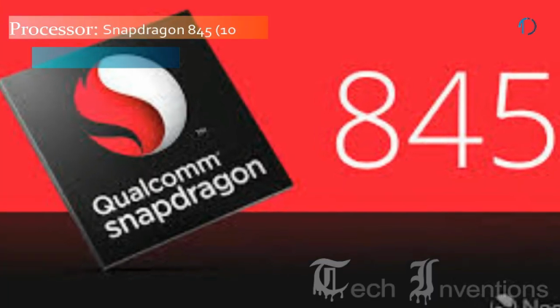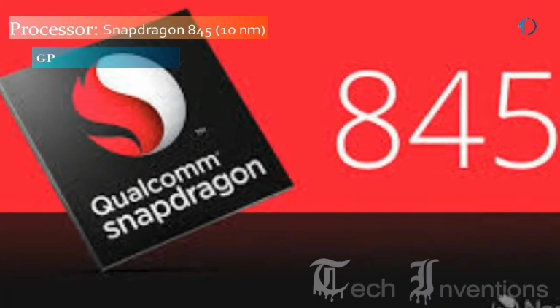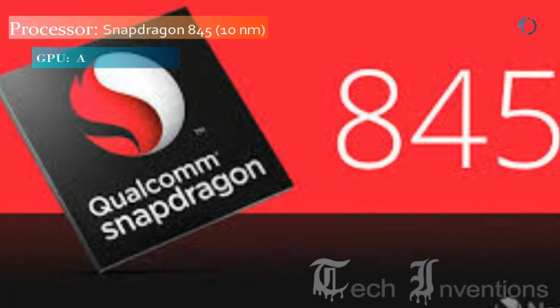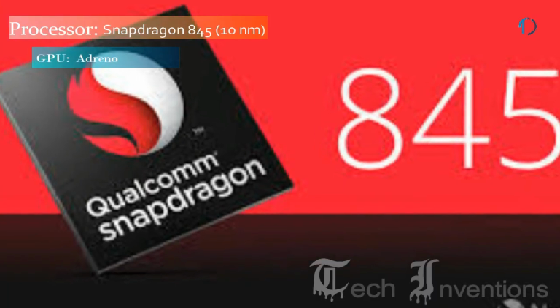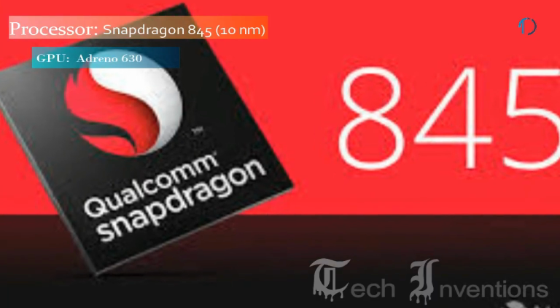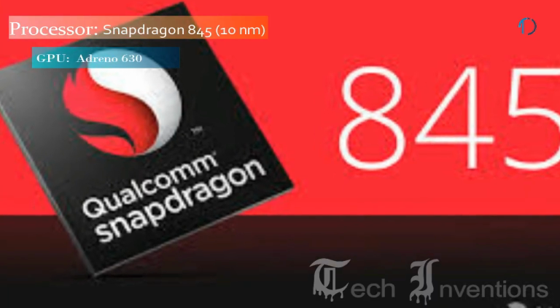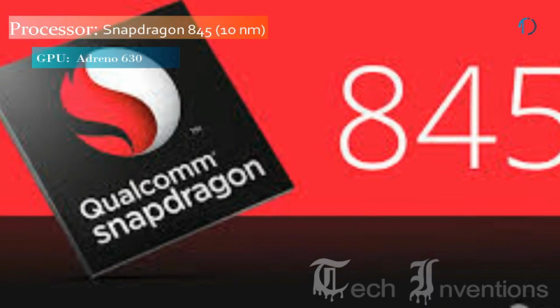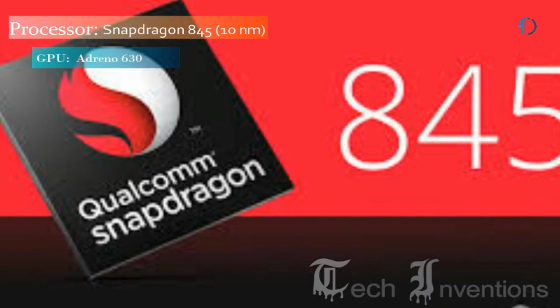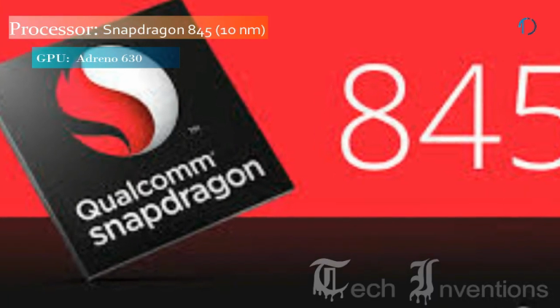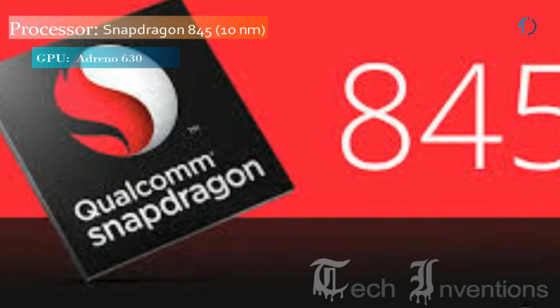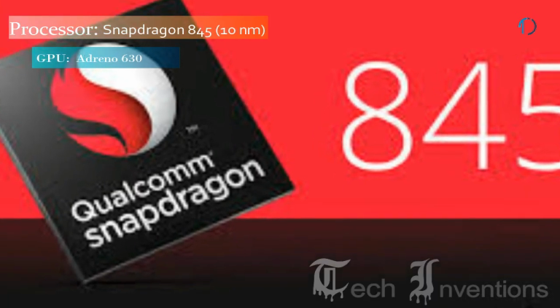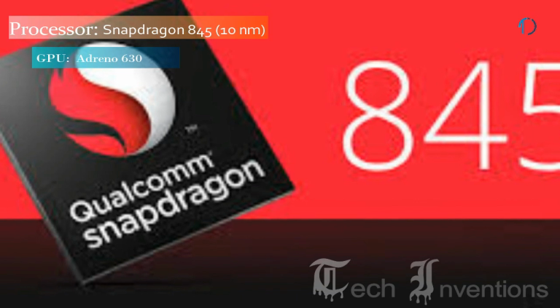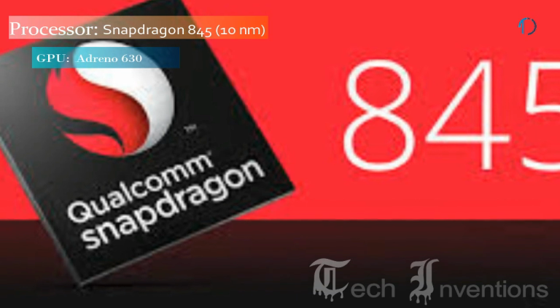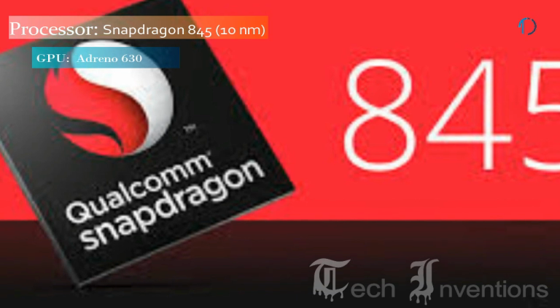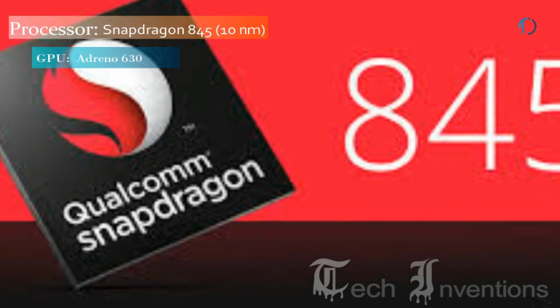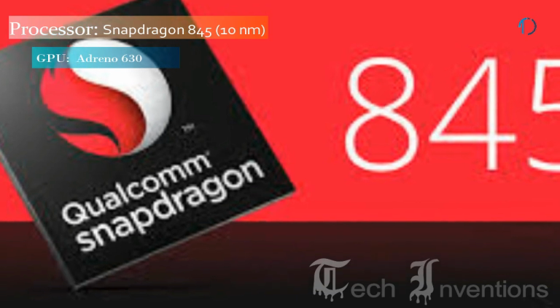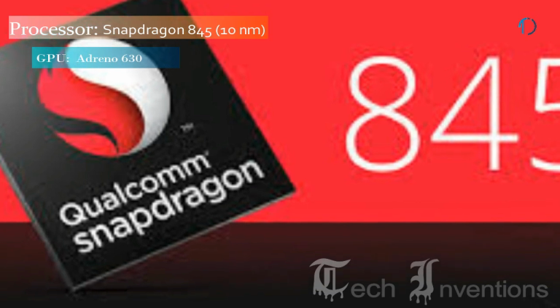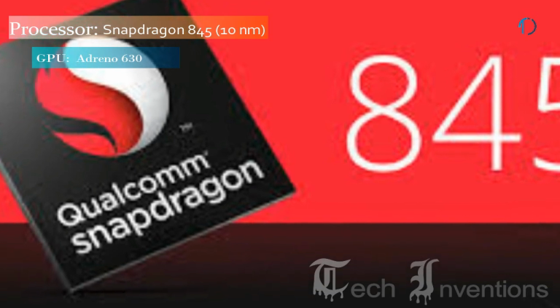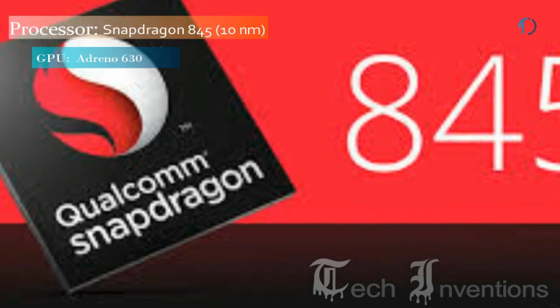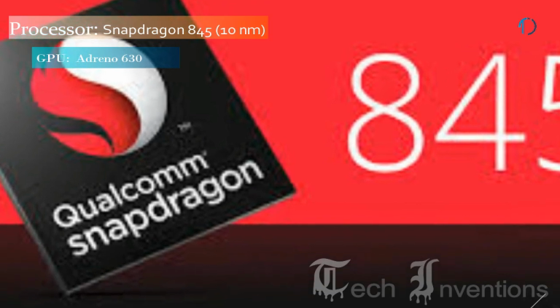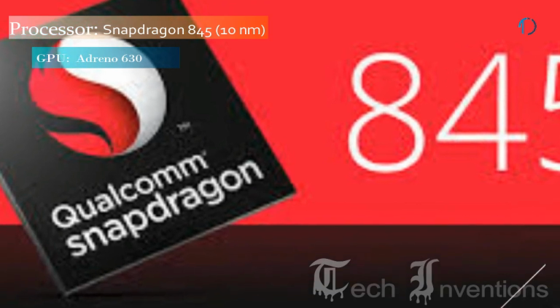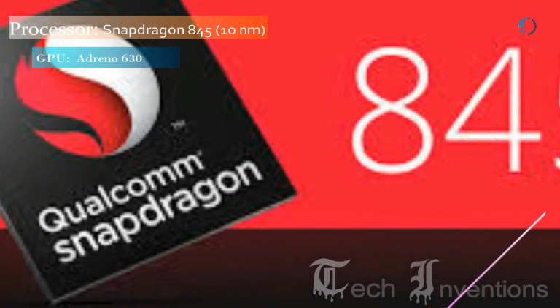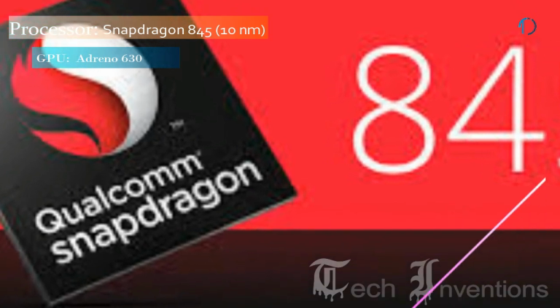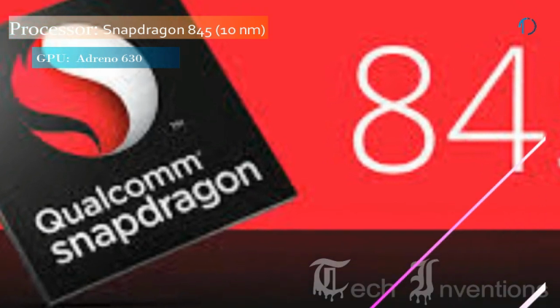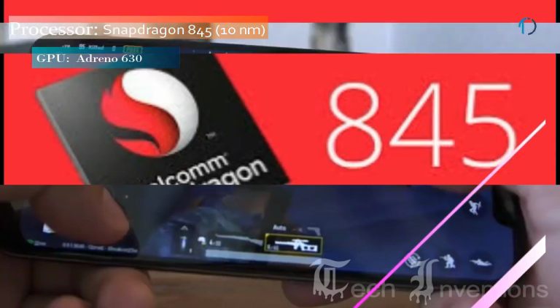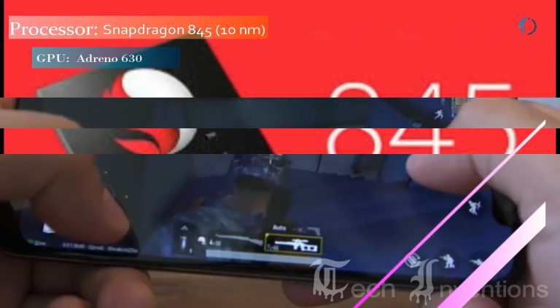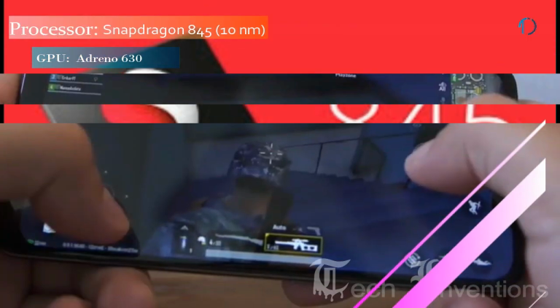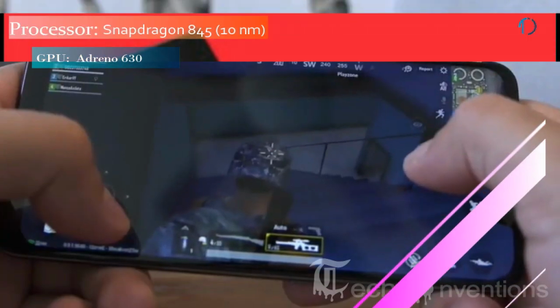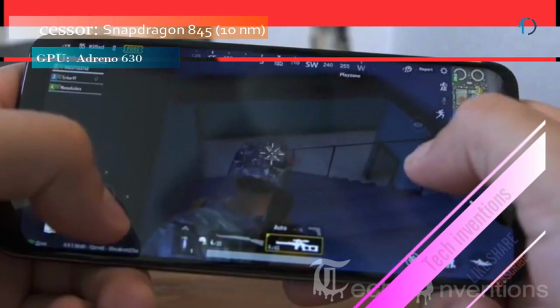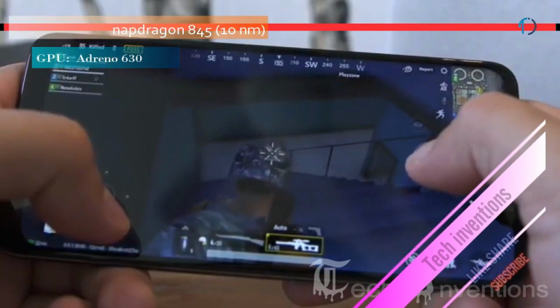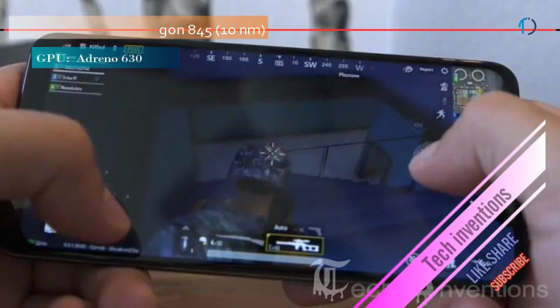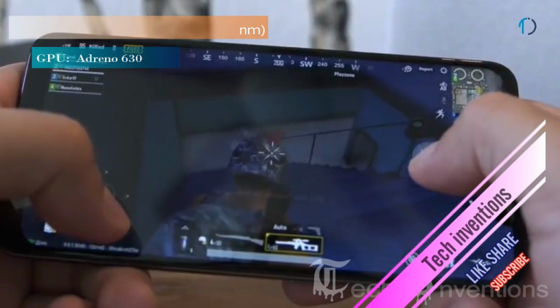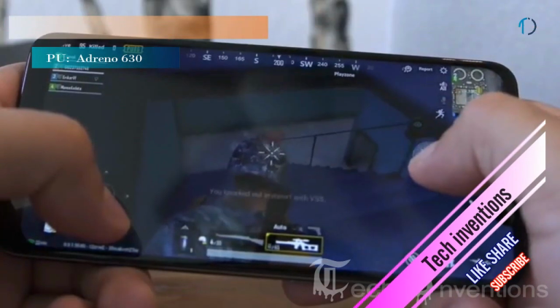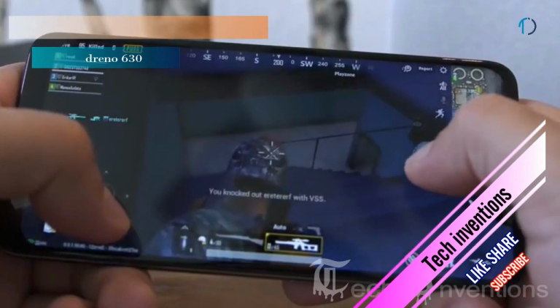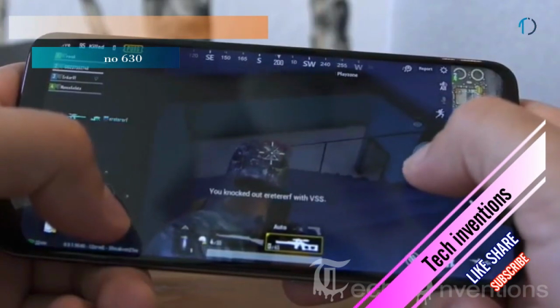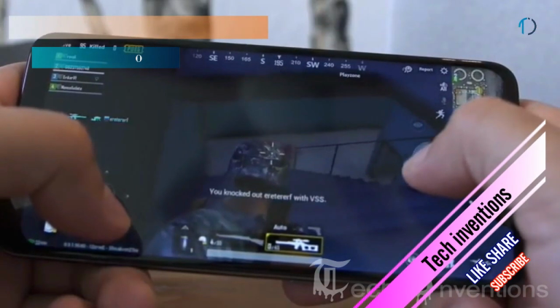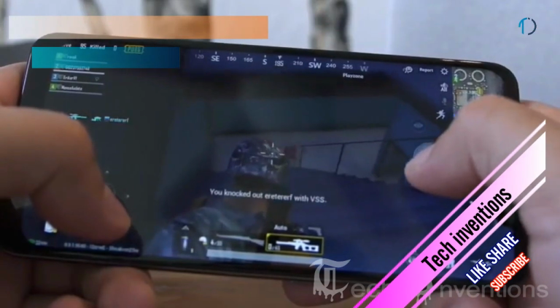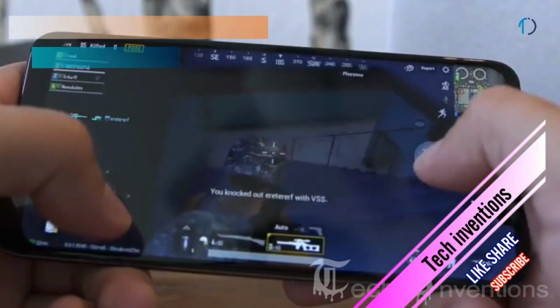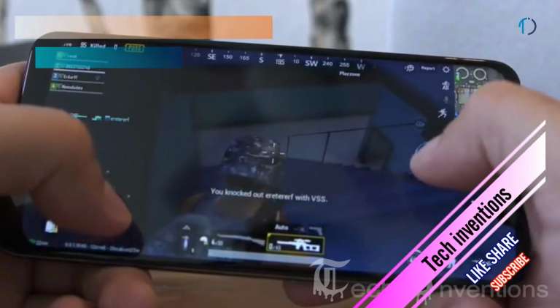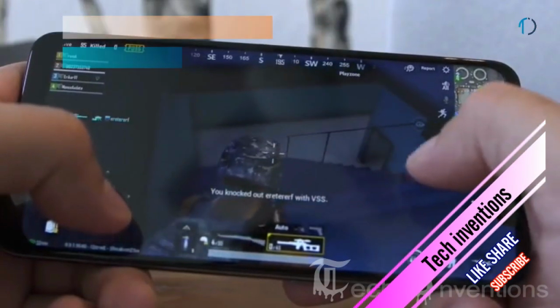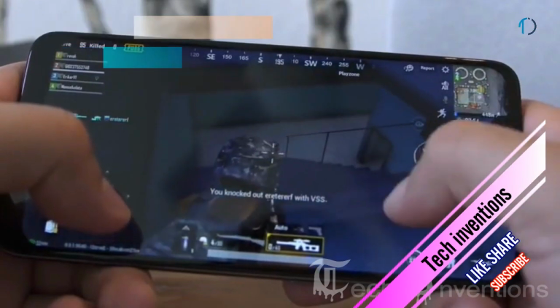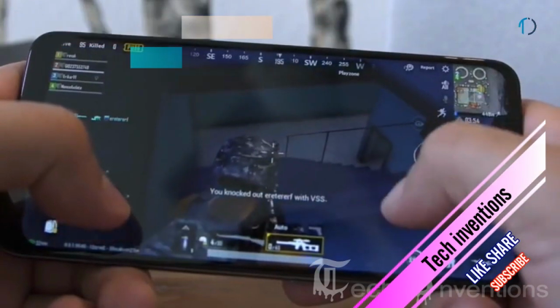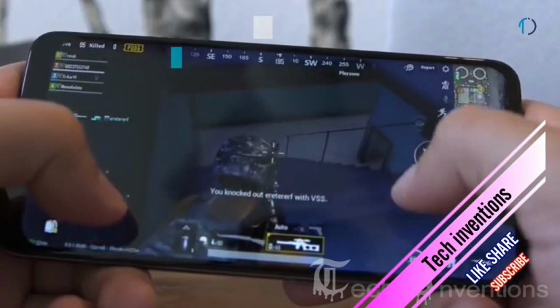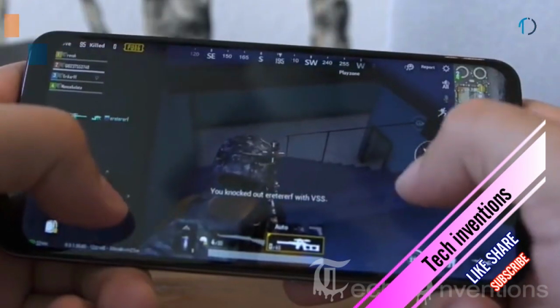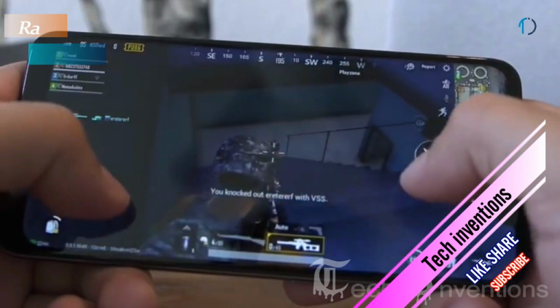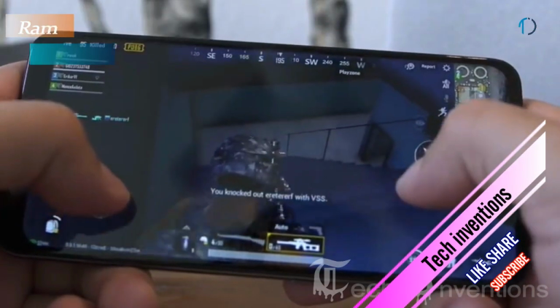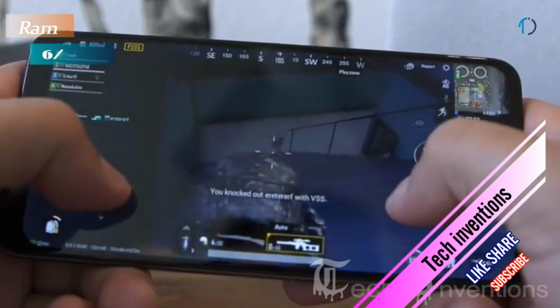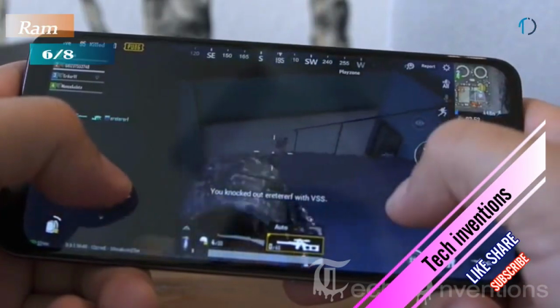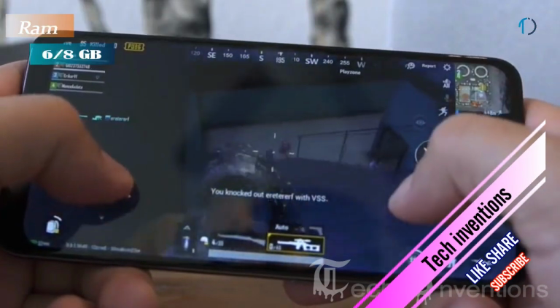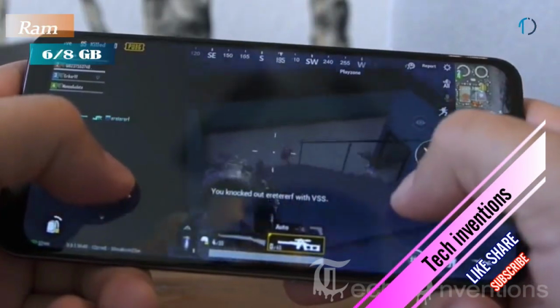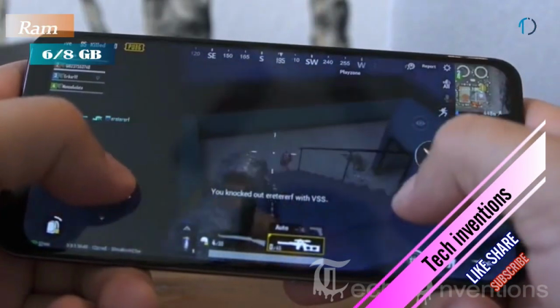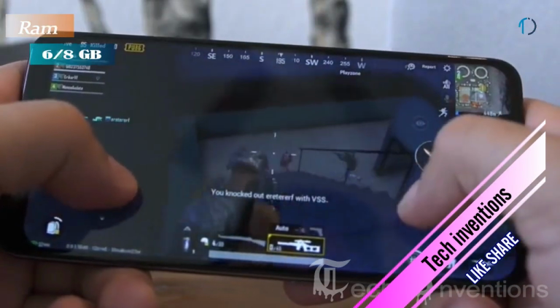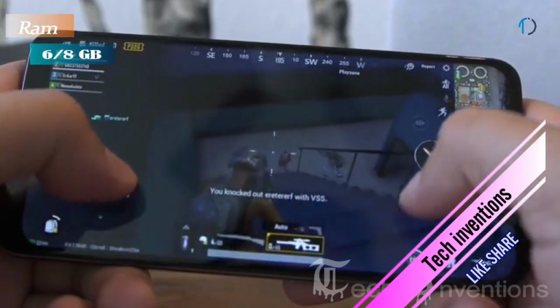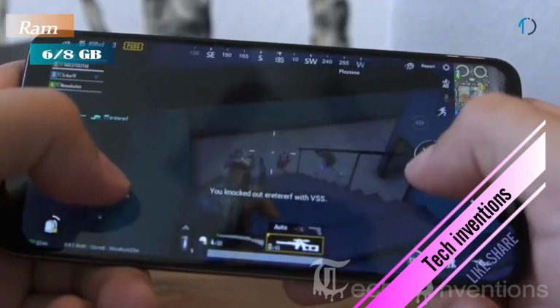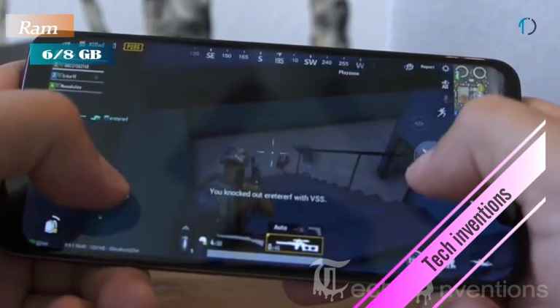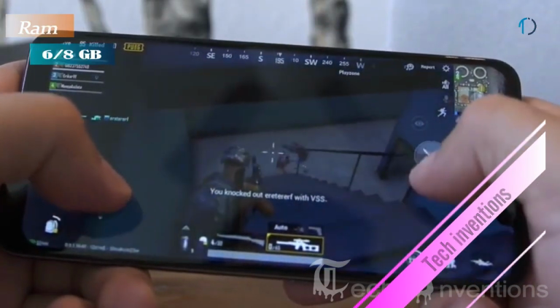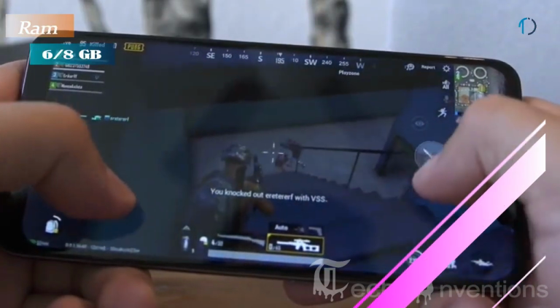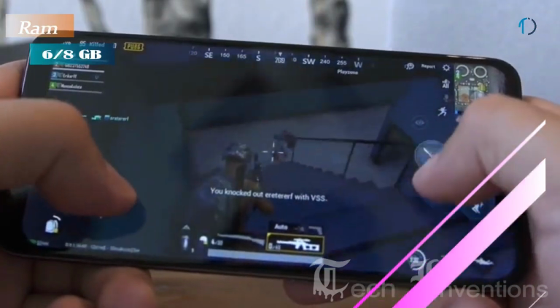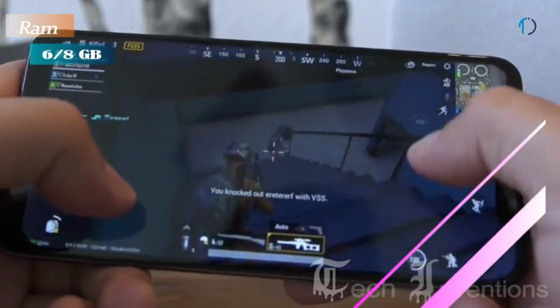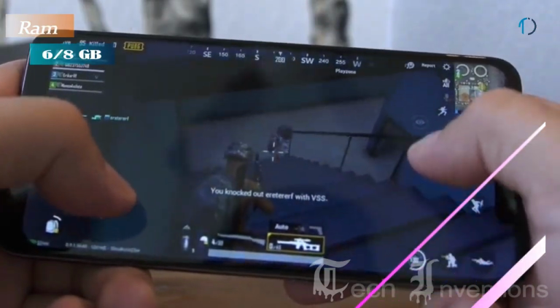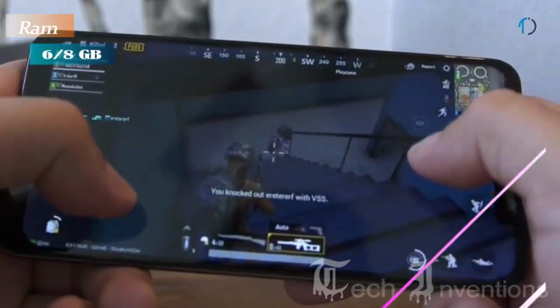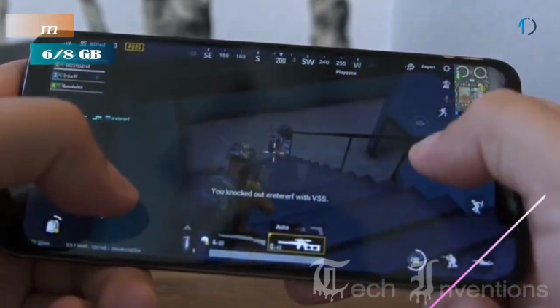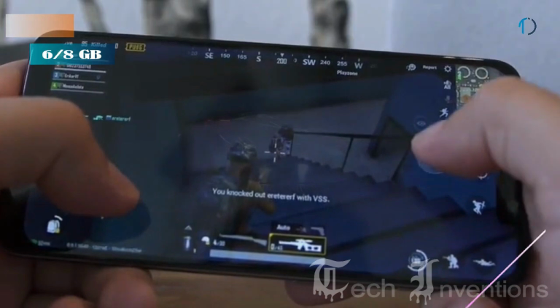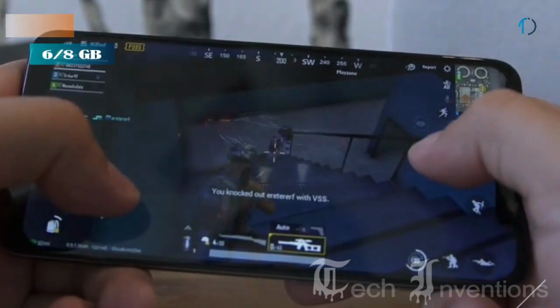This smartphone is powered by an Octa-Core Qualcomm Snapdragon 845 10nm processor and packs 6GB and 8GB of RAM.